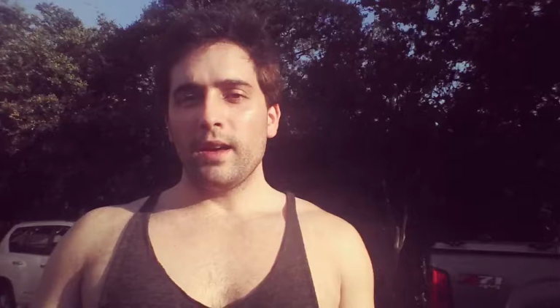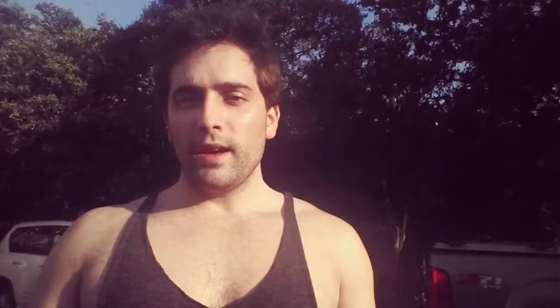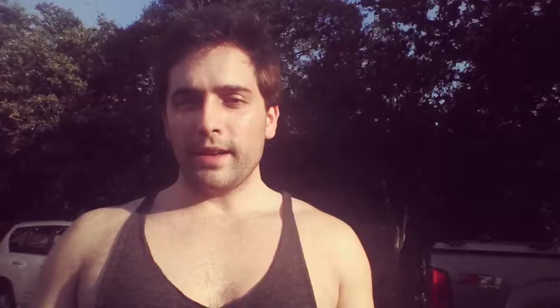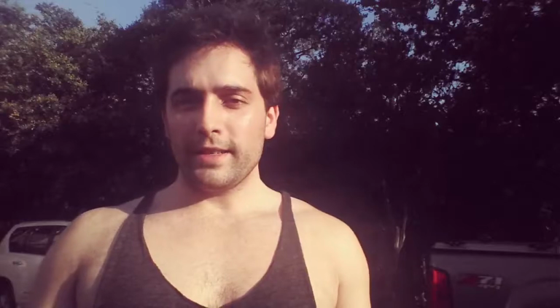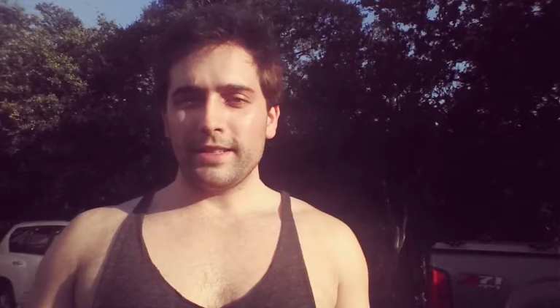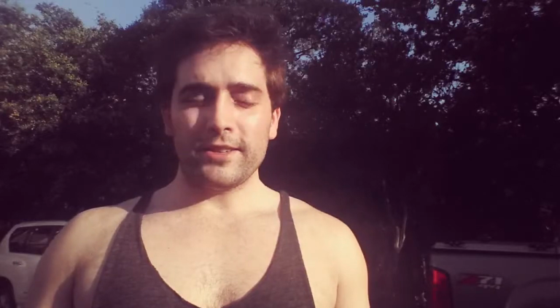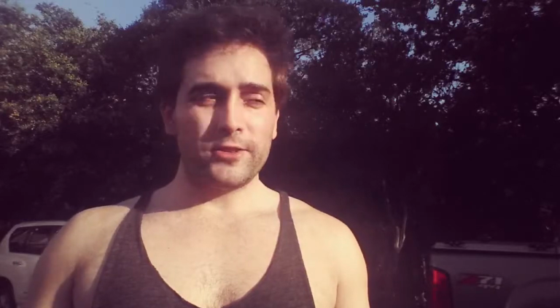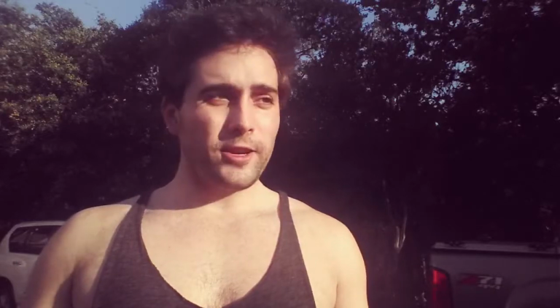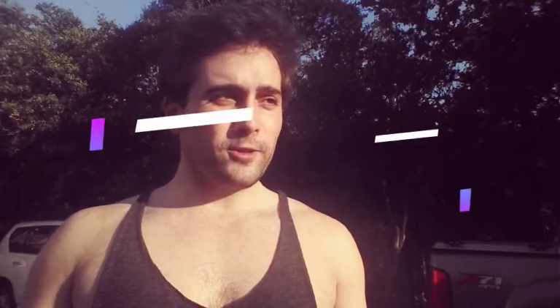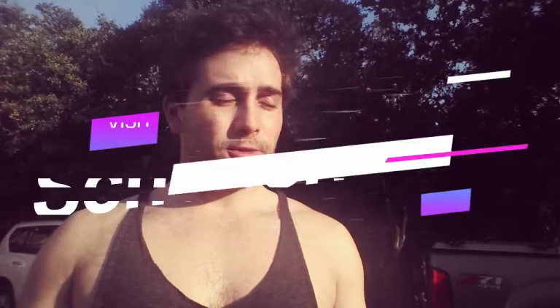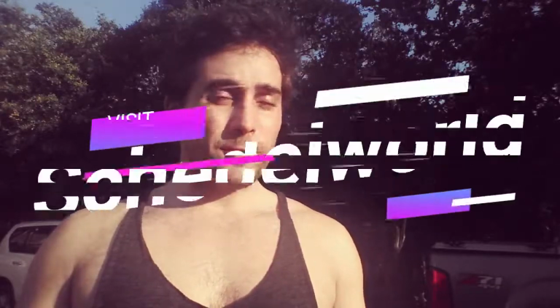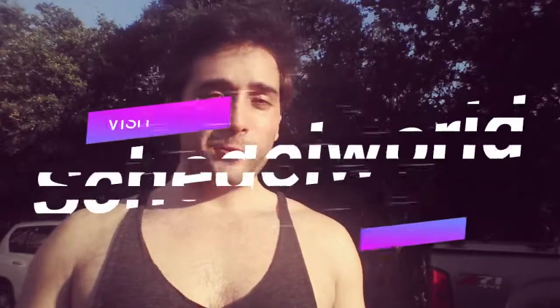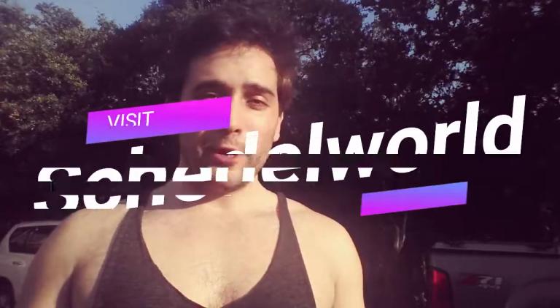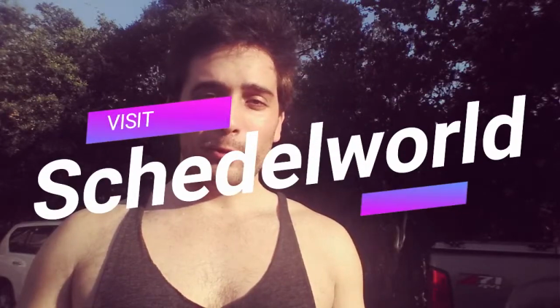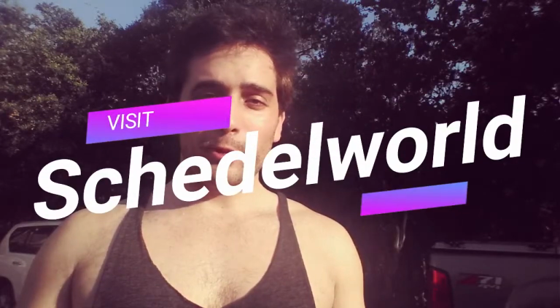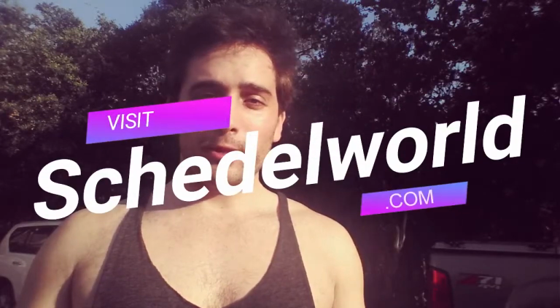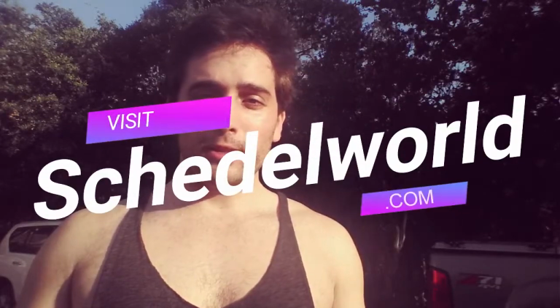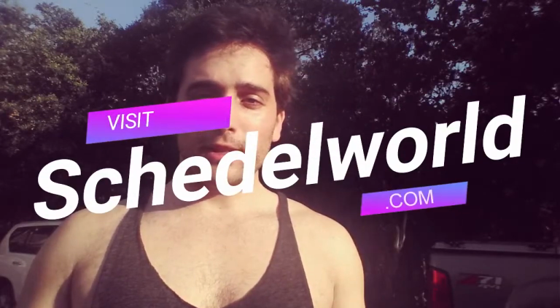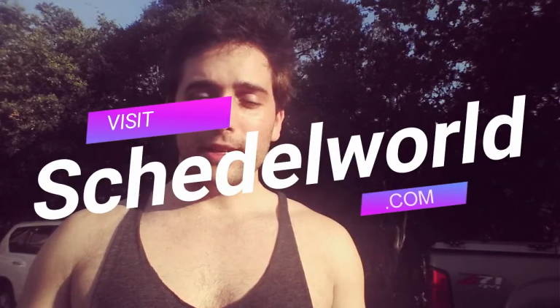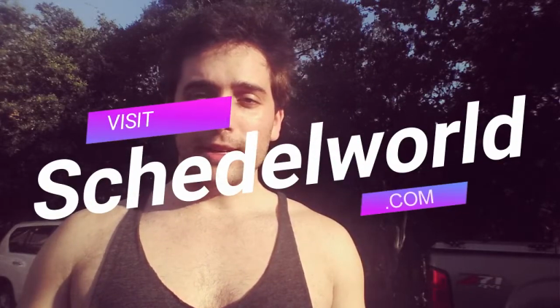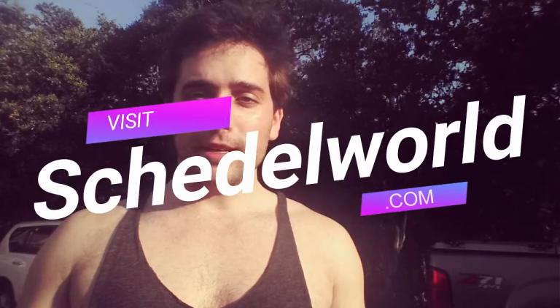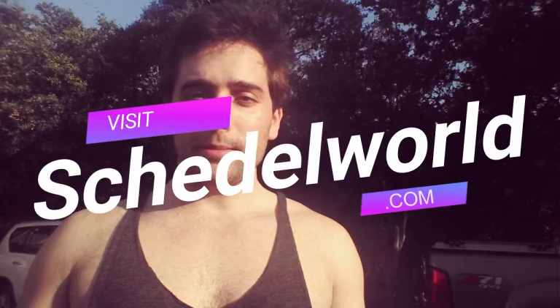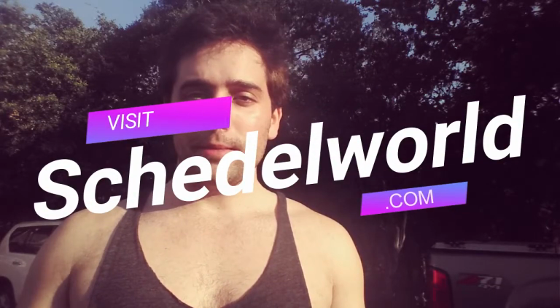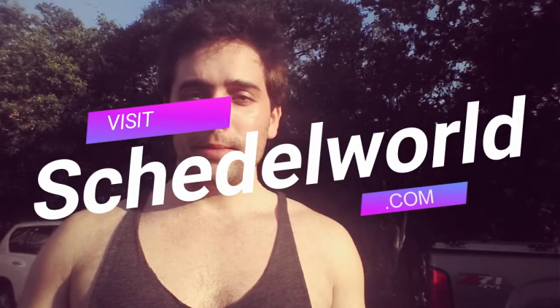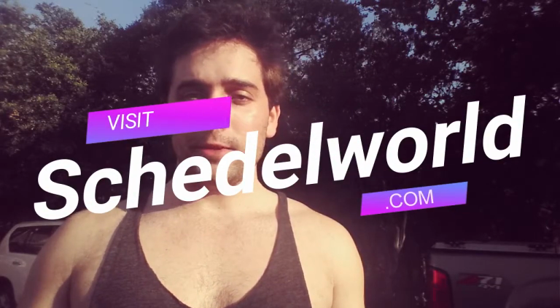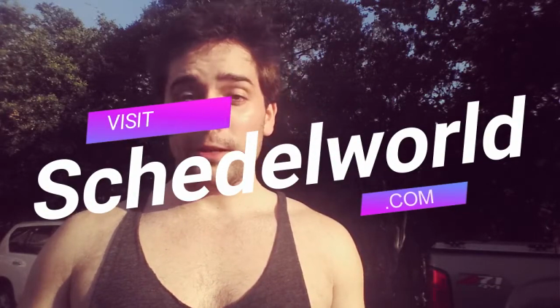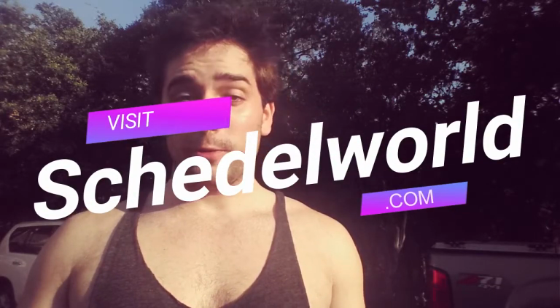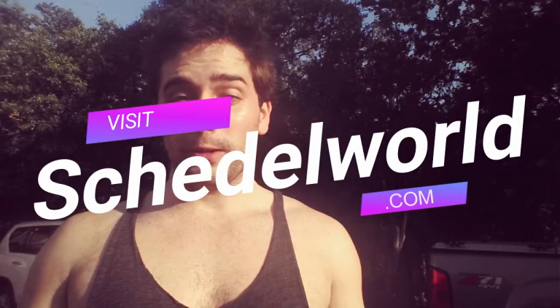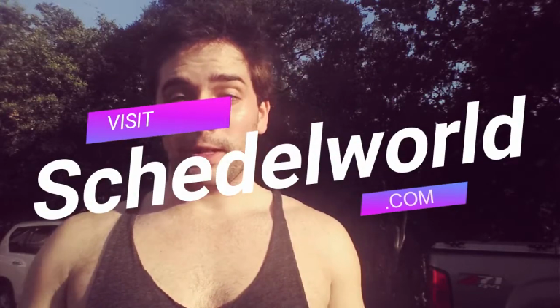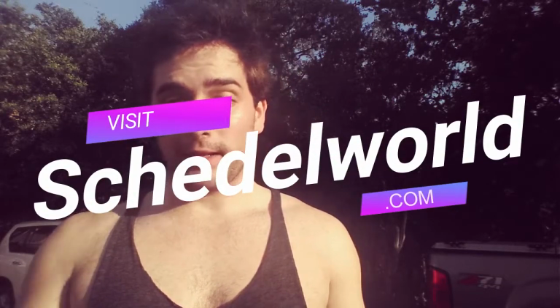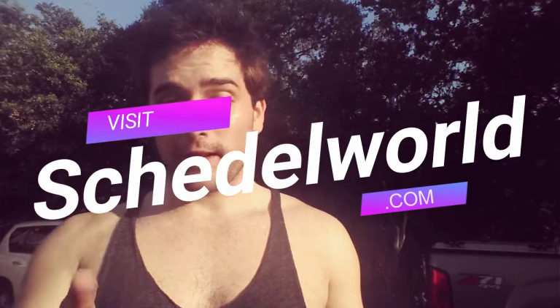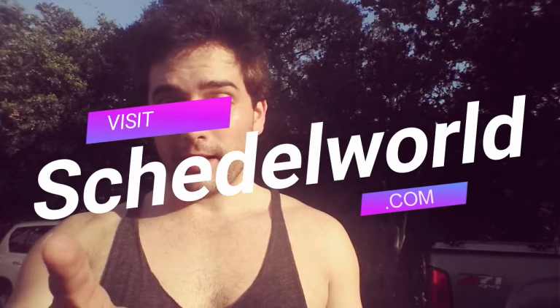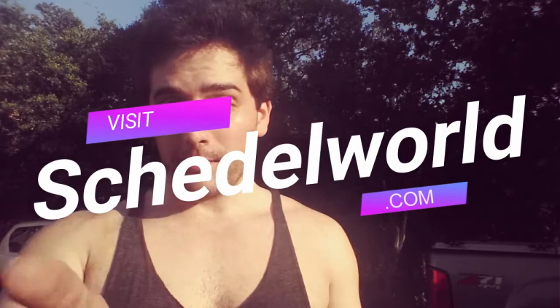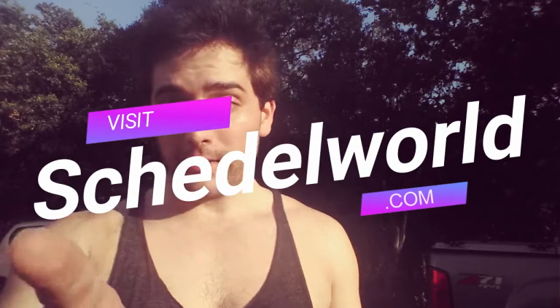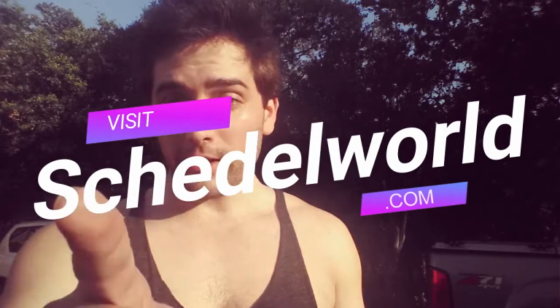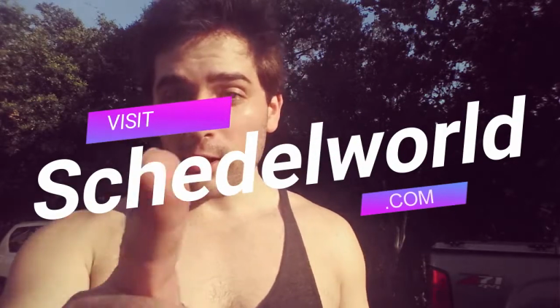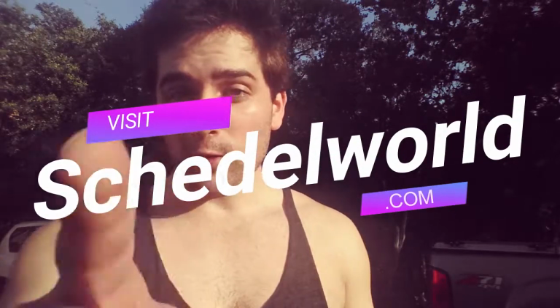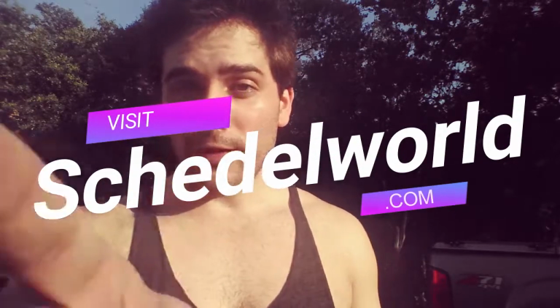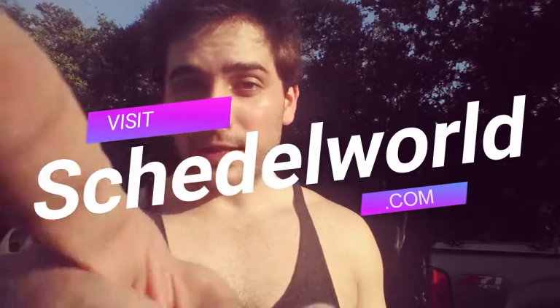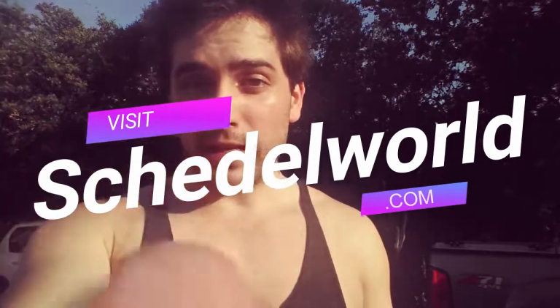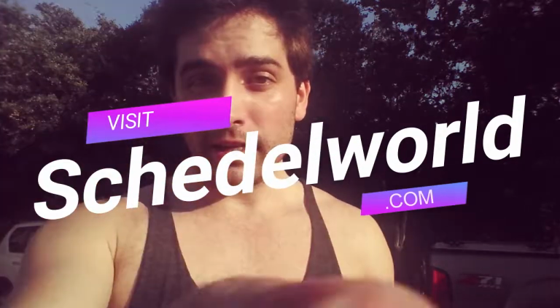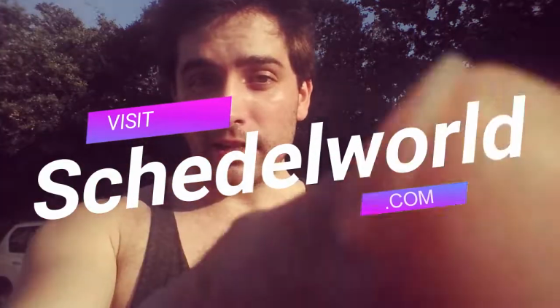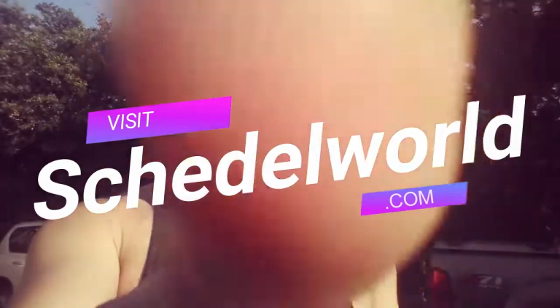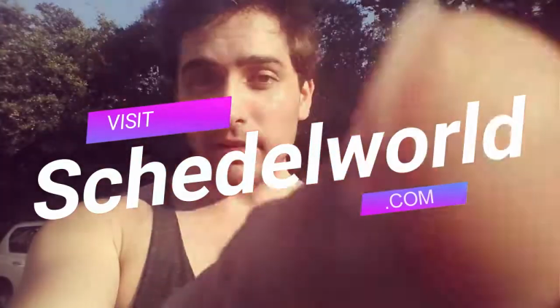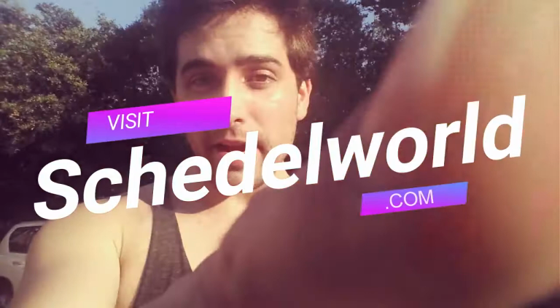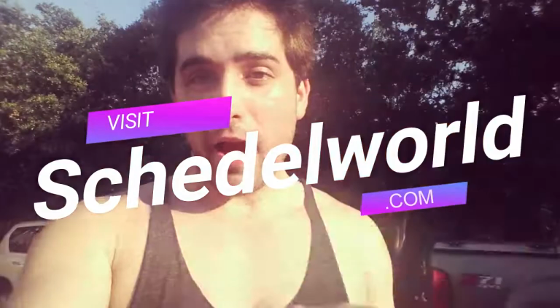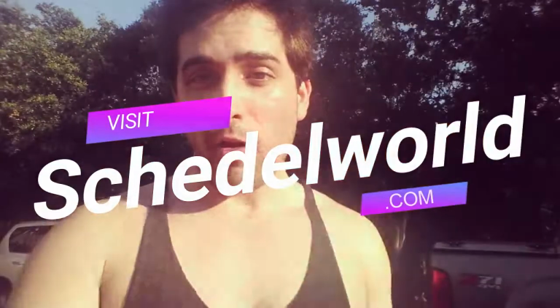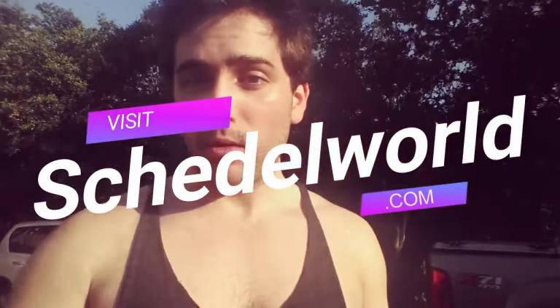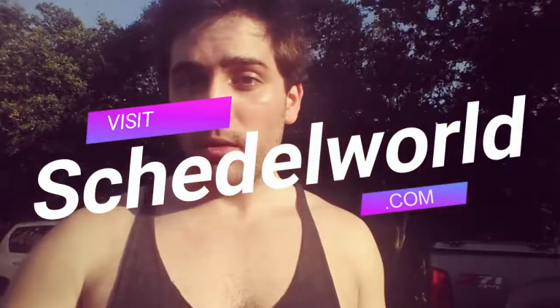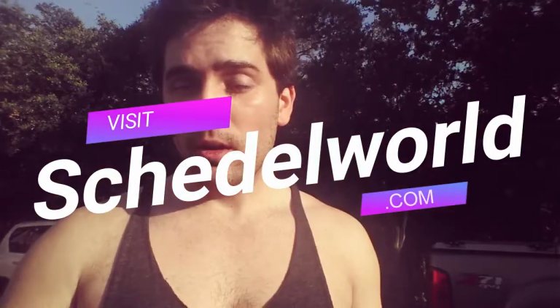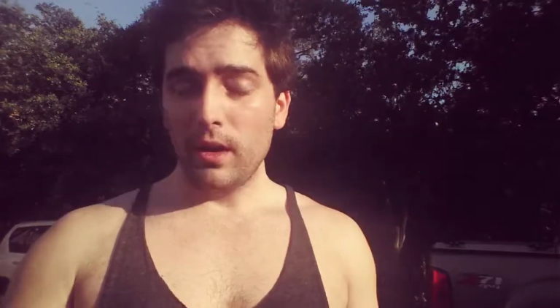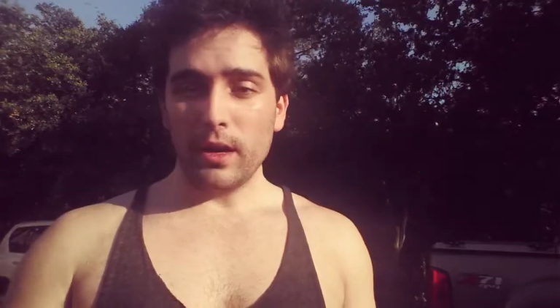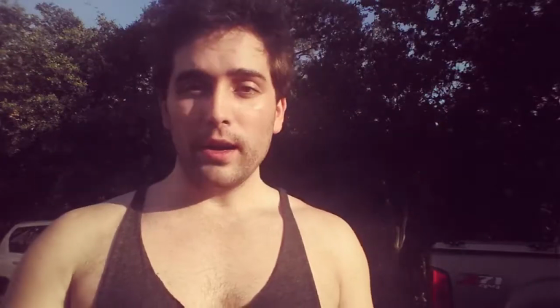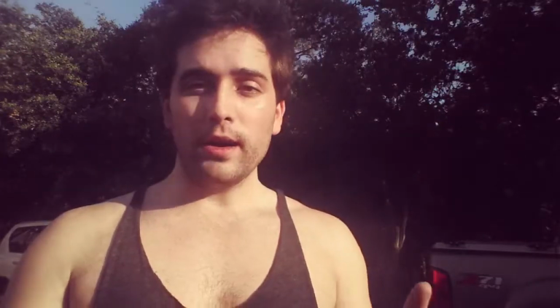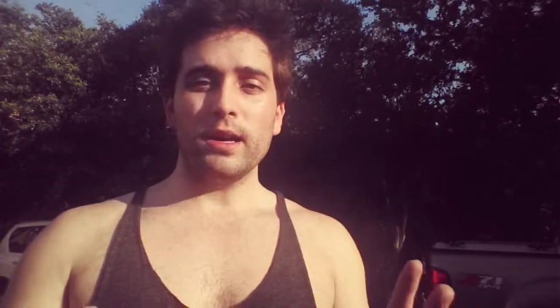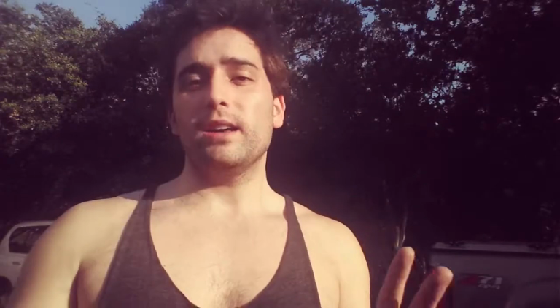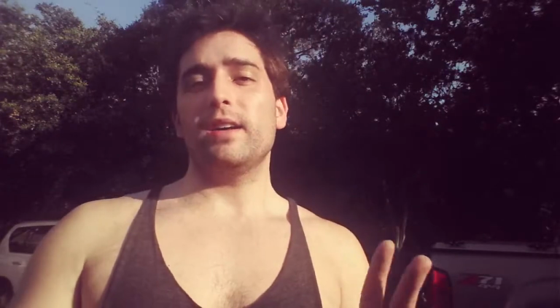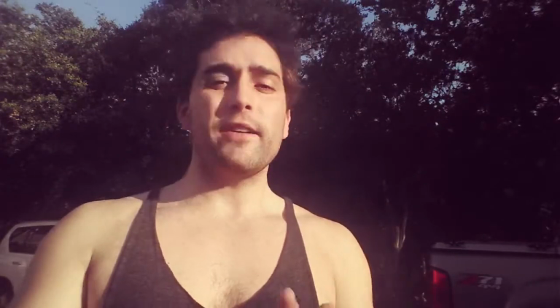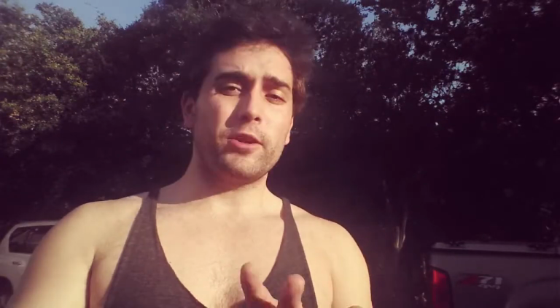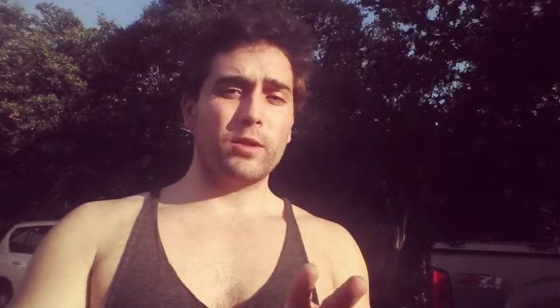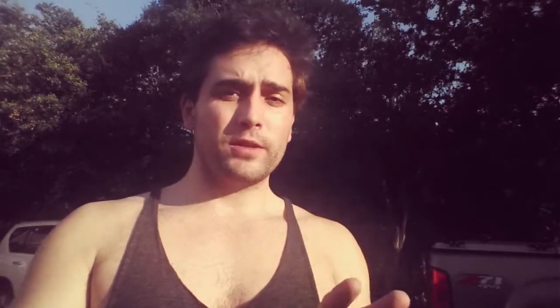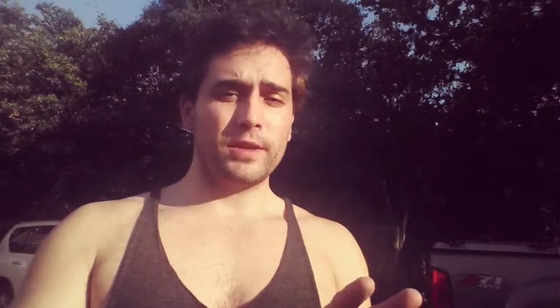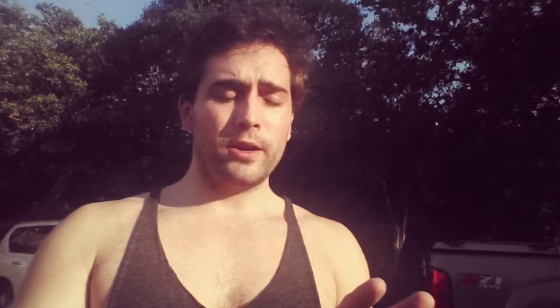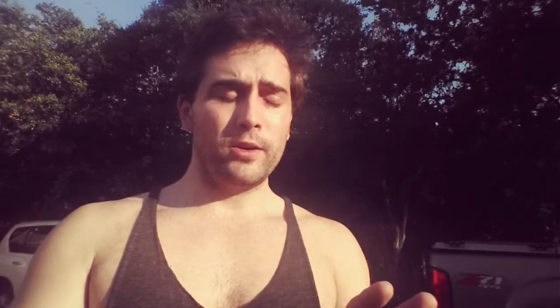Hi guys, this is Shadle from Shadle World. Shadleworld.com. Go visit it now, after you watch the video.